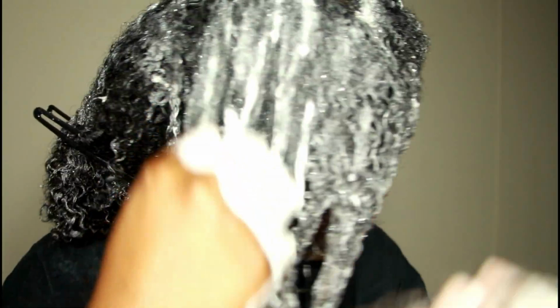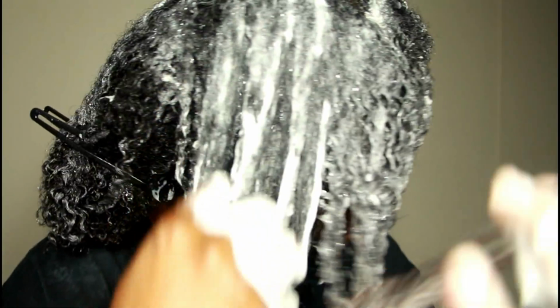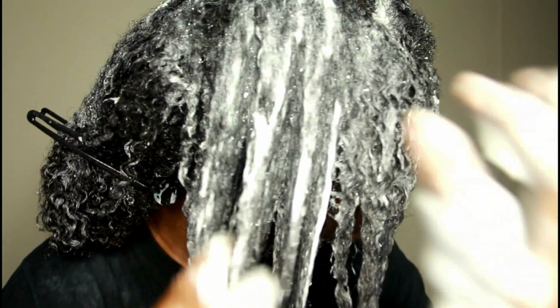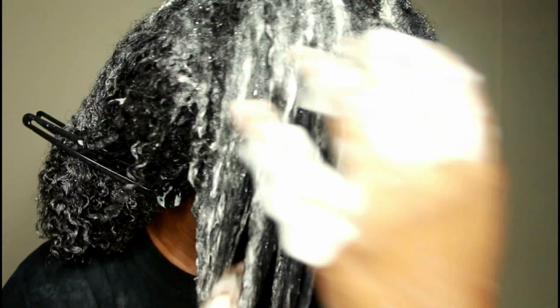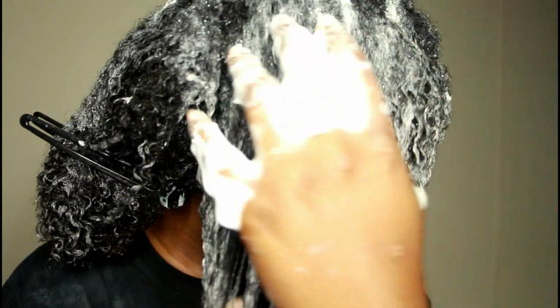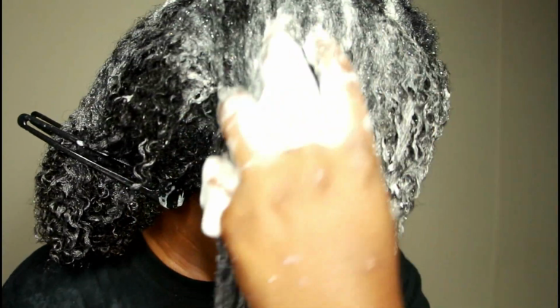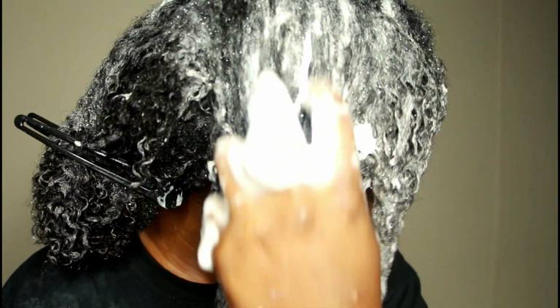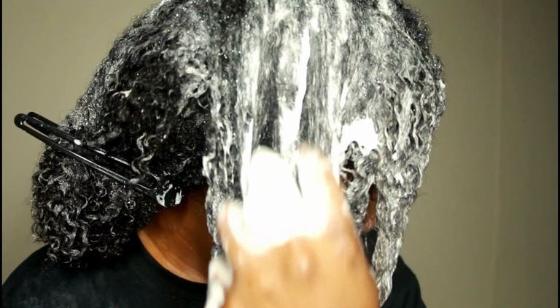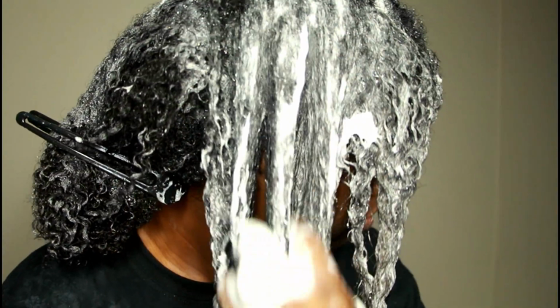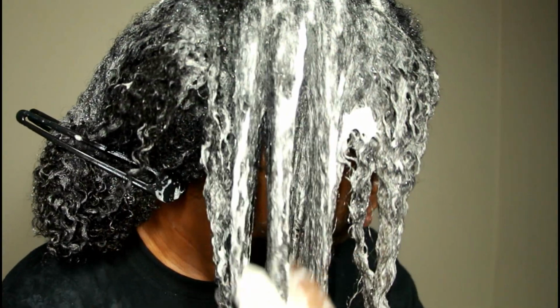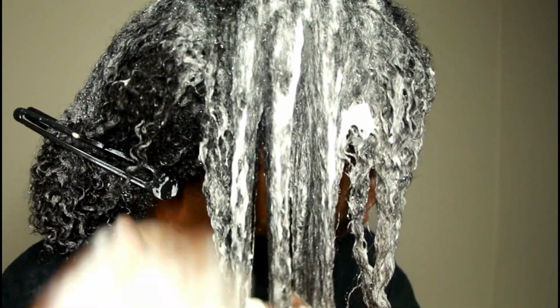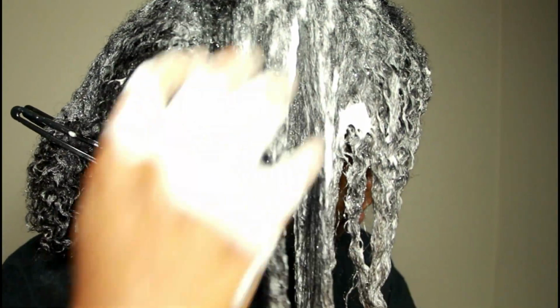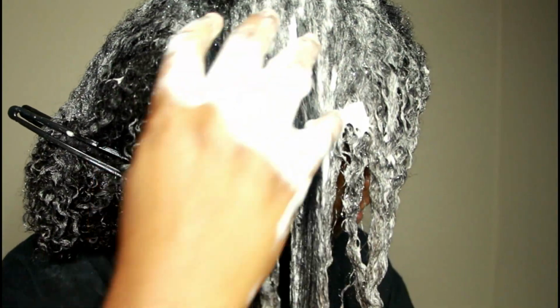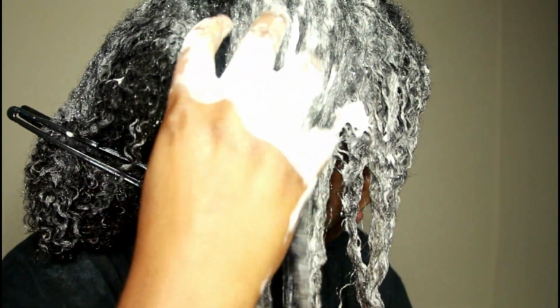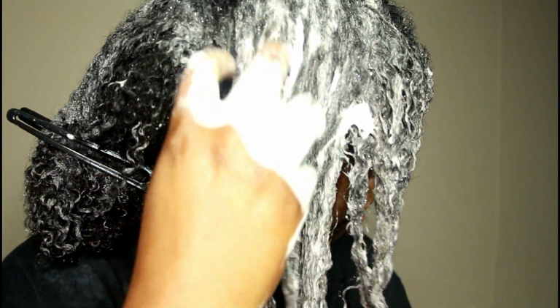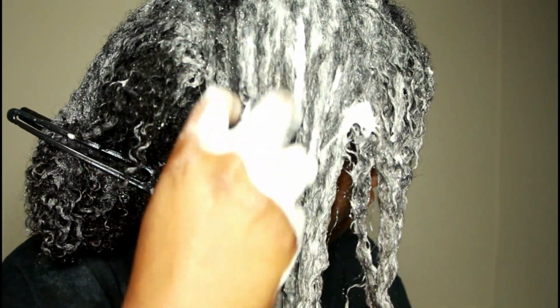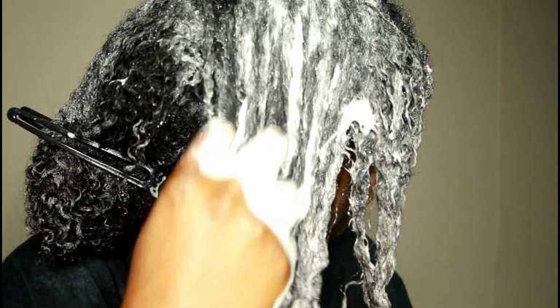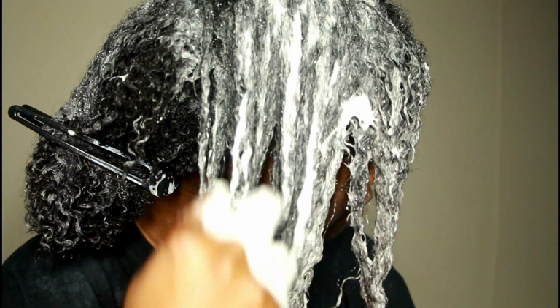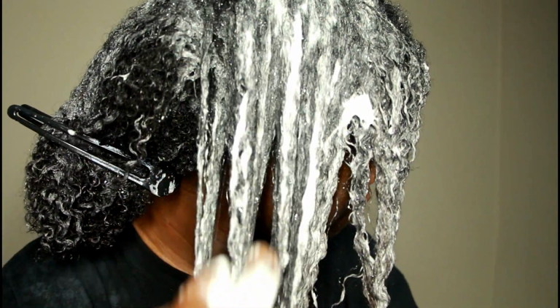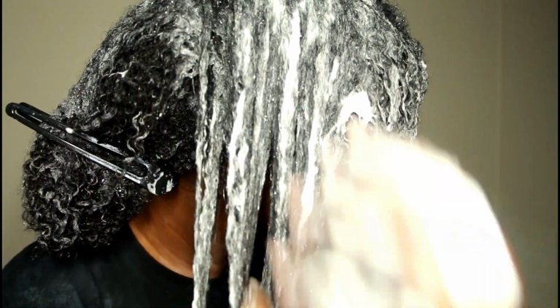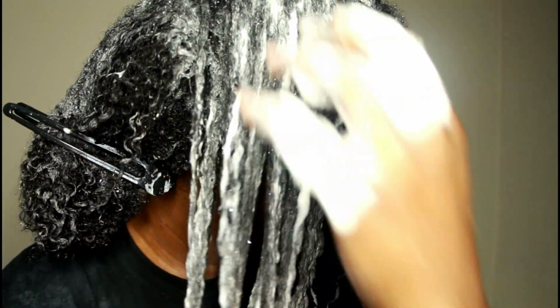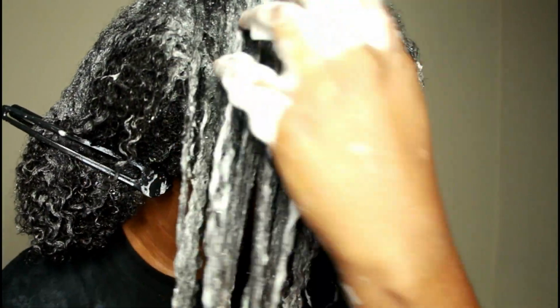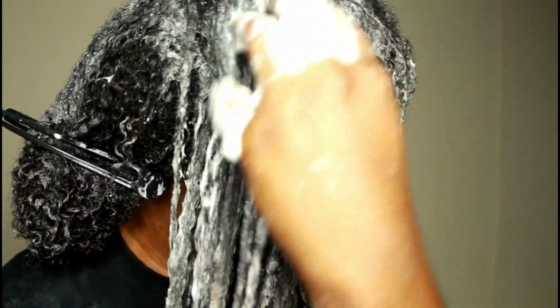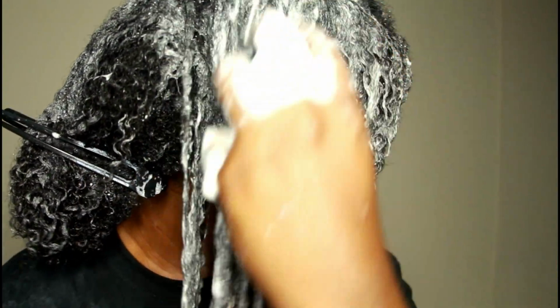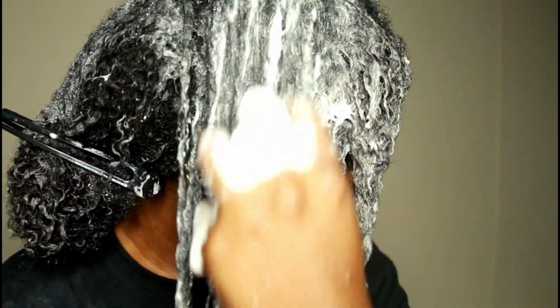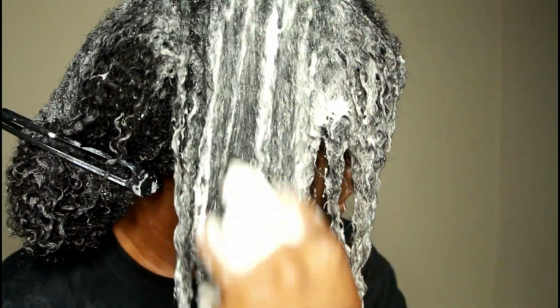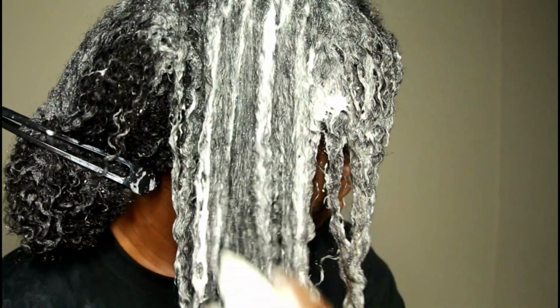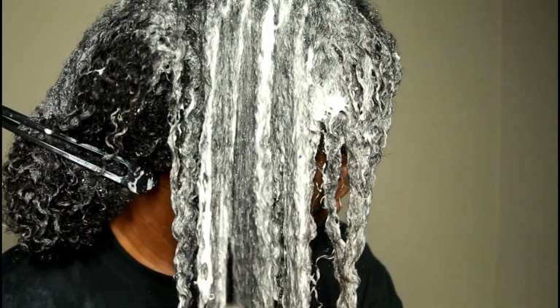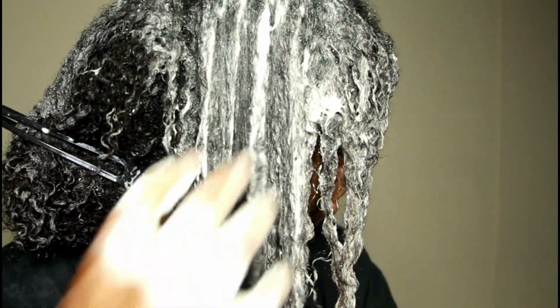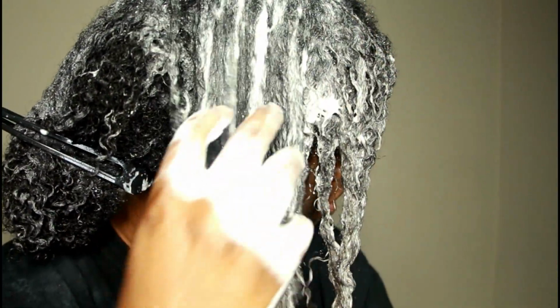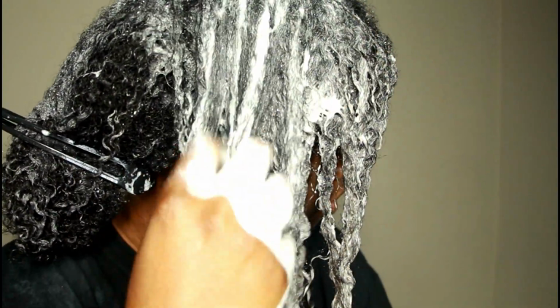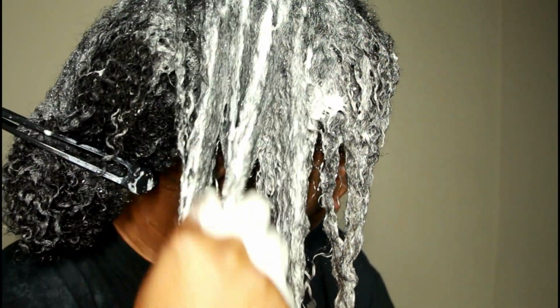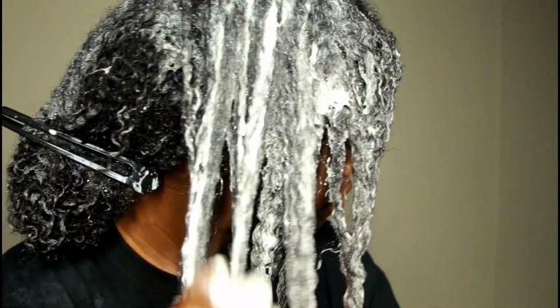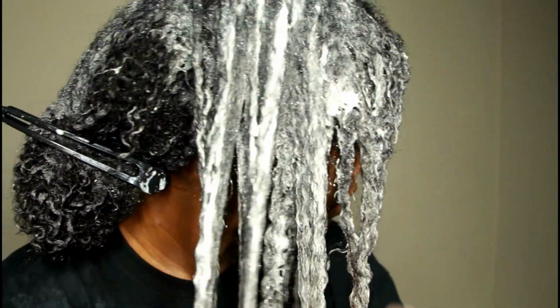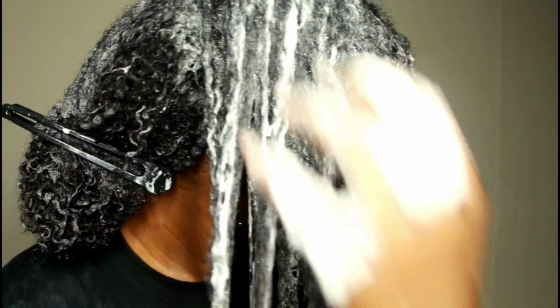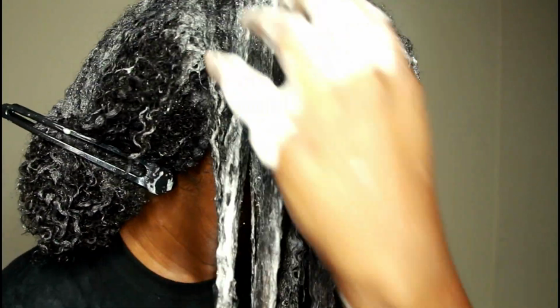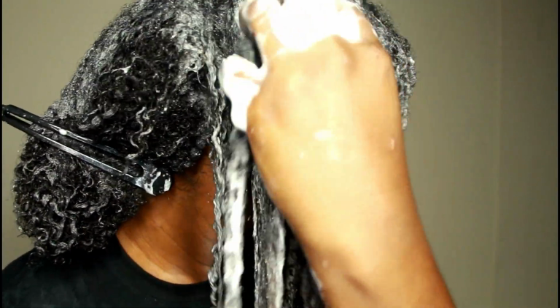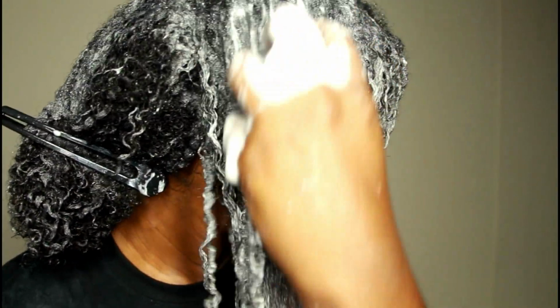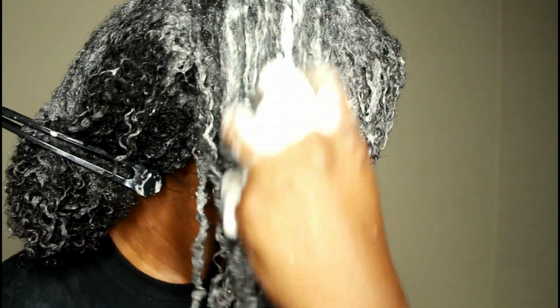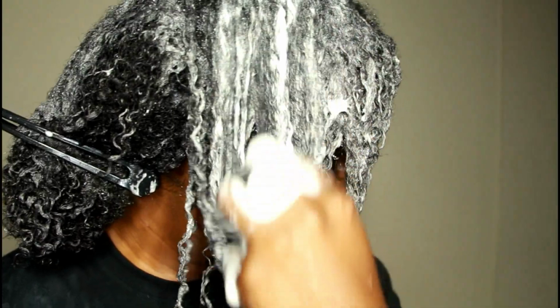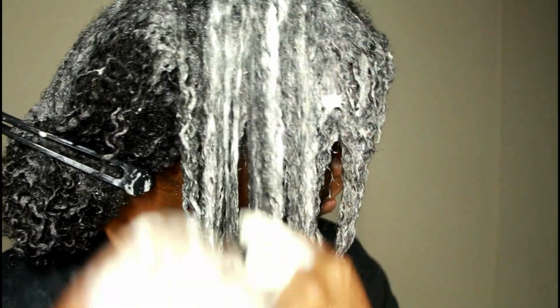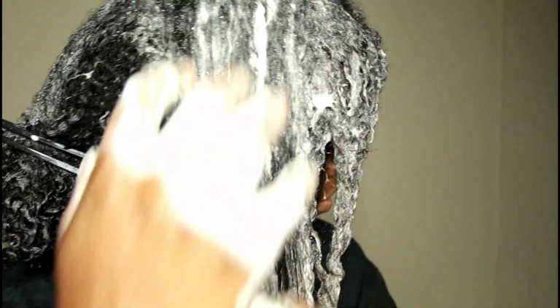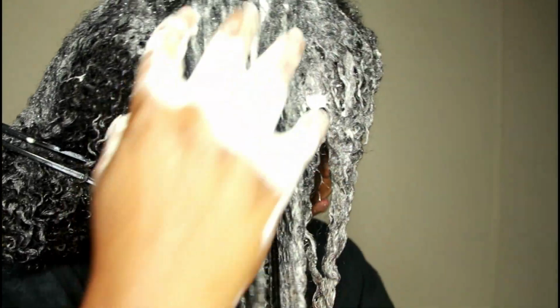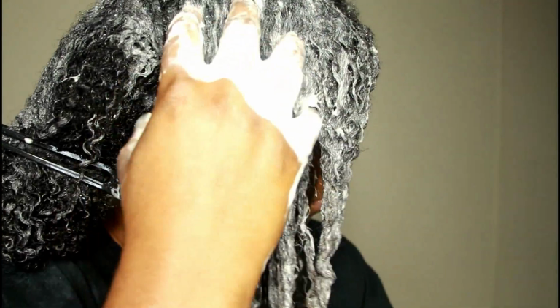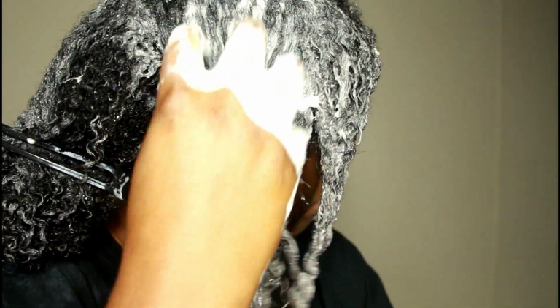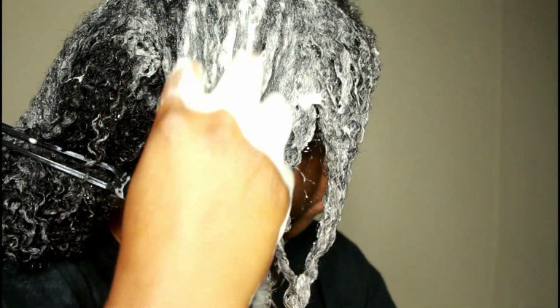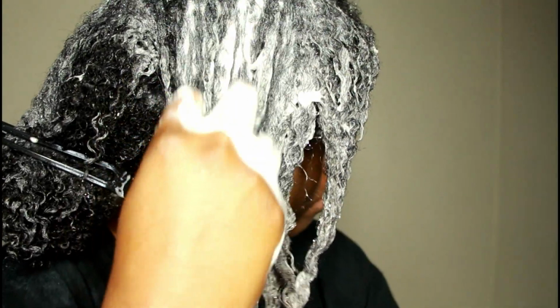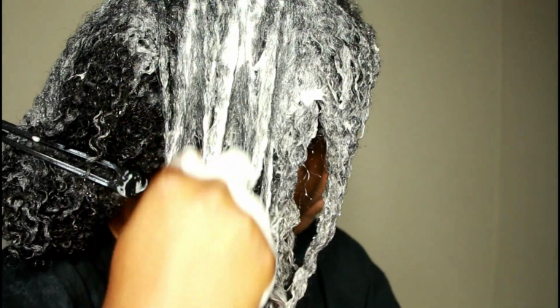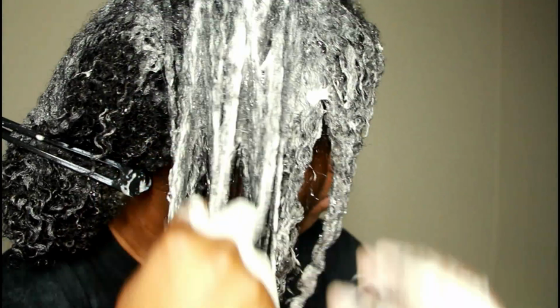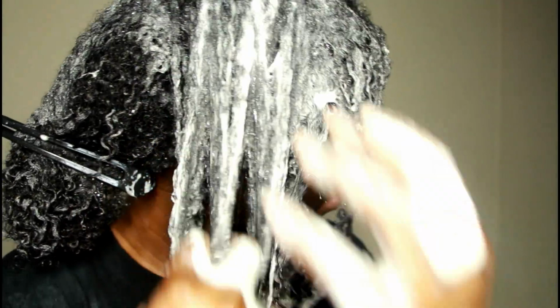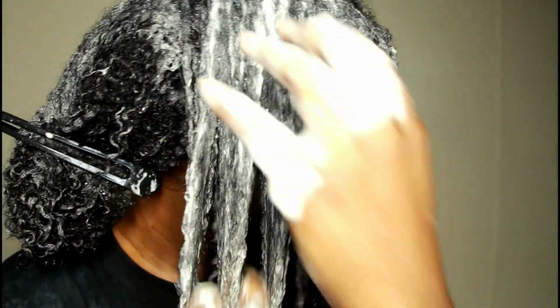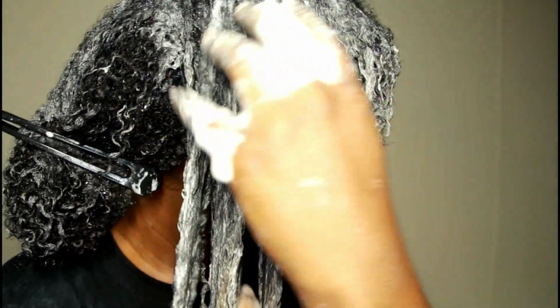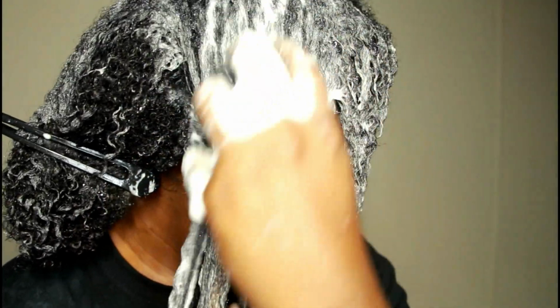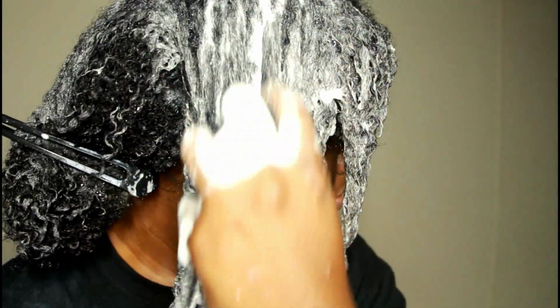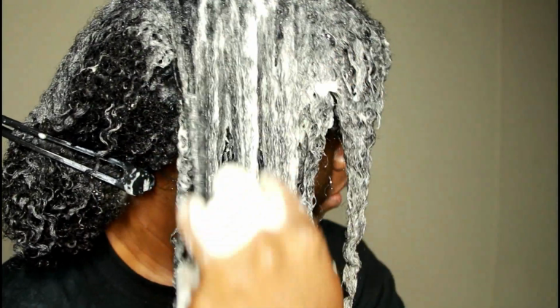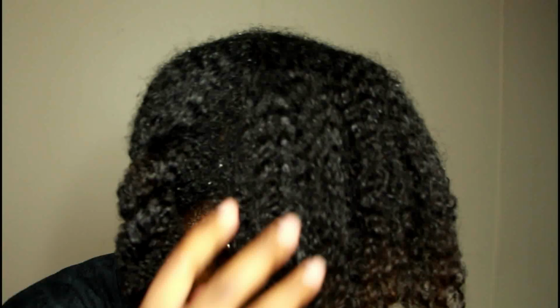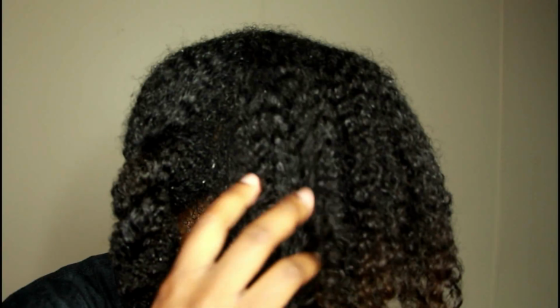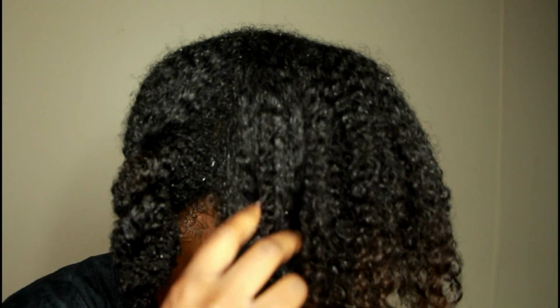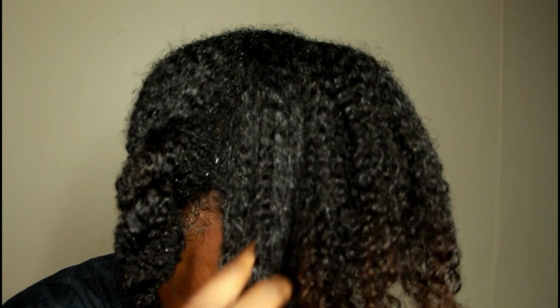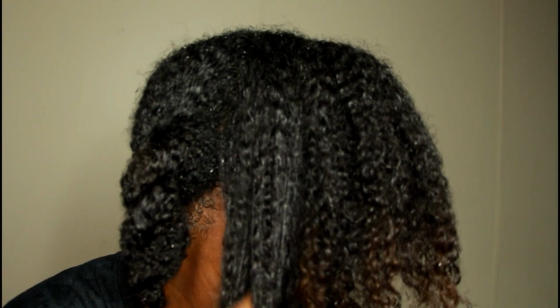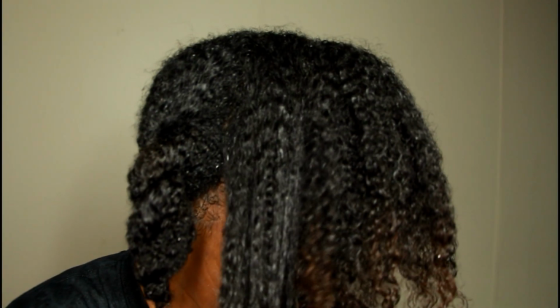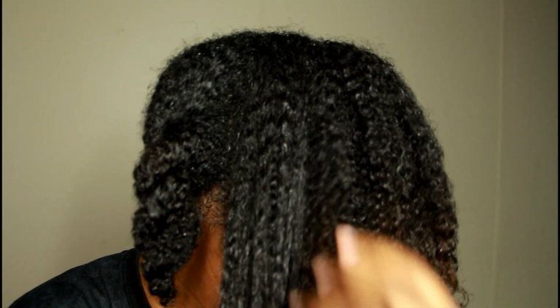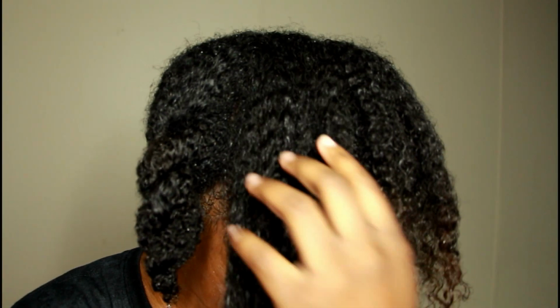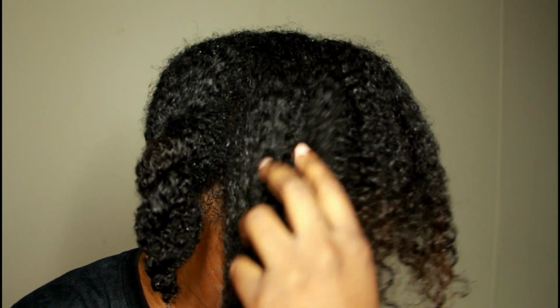Because this conditioning cleanser has a lot of slip to it, it is easy to finger detangle my hair, and so that's what you see me doing here.